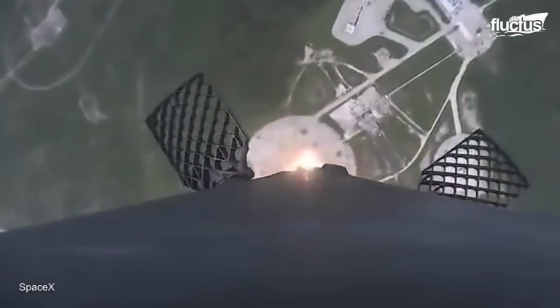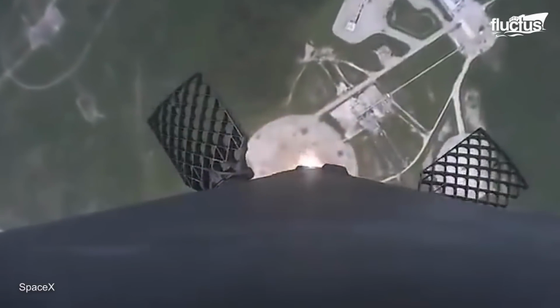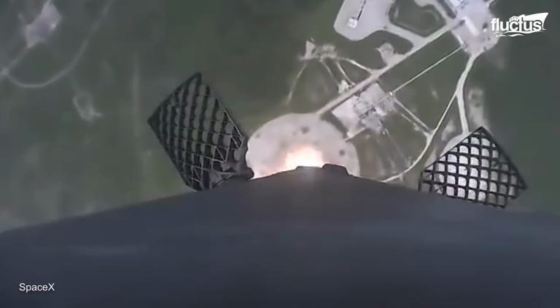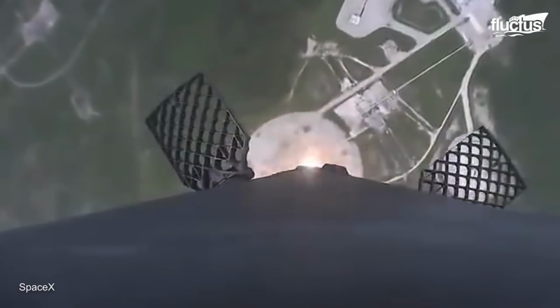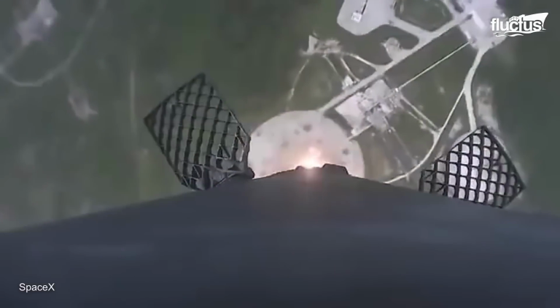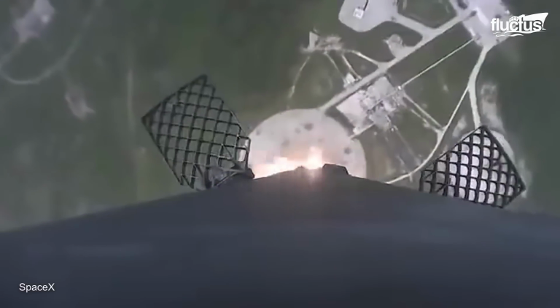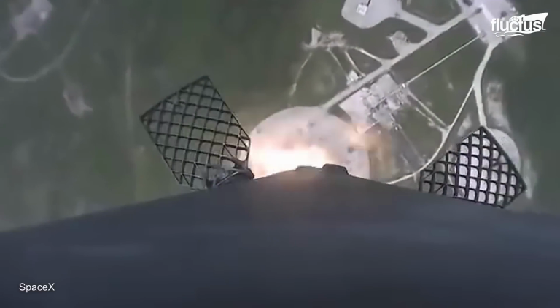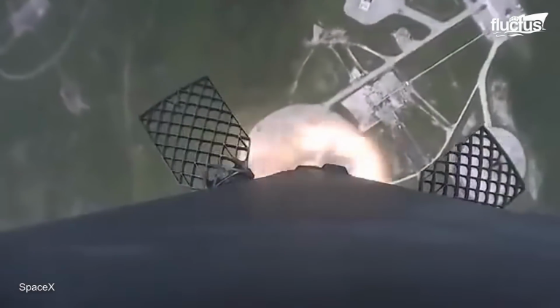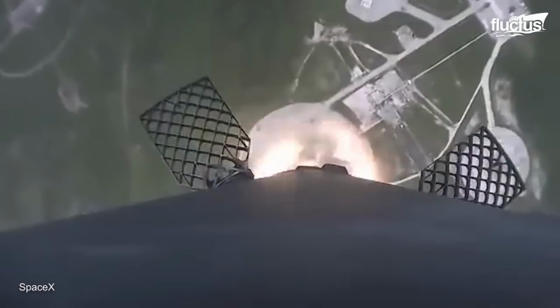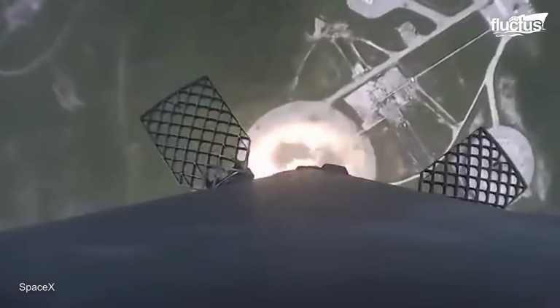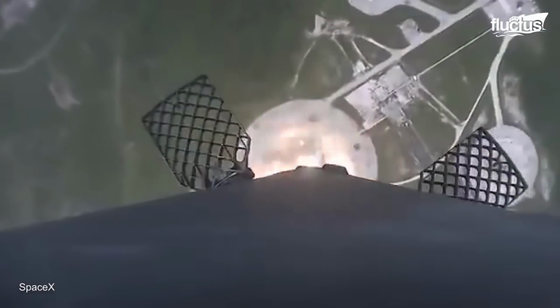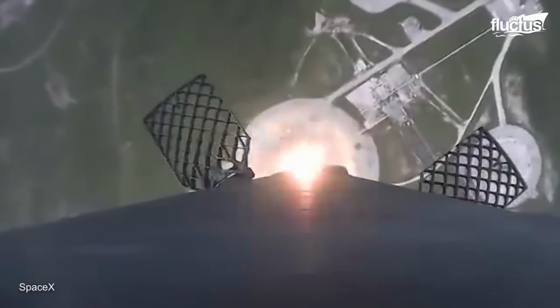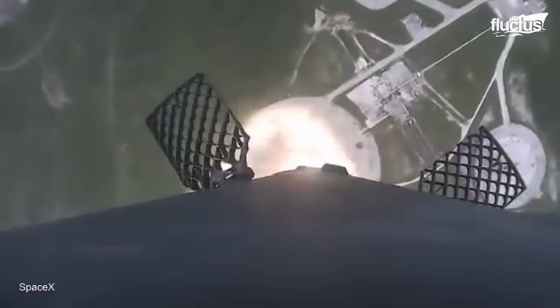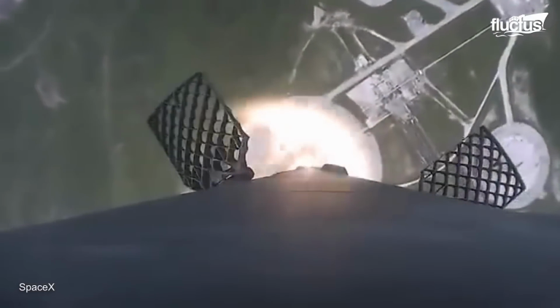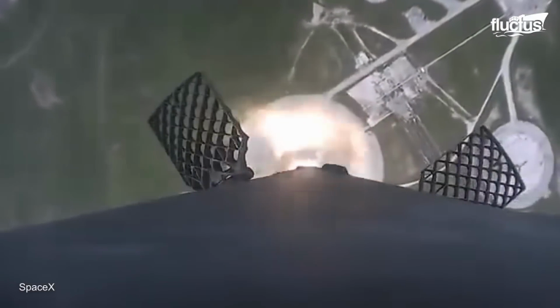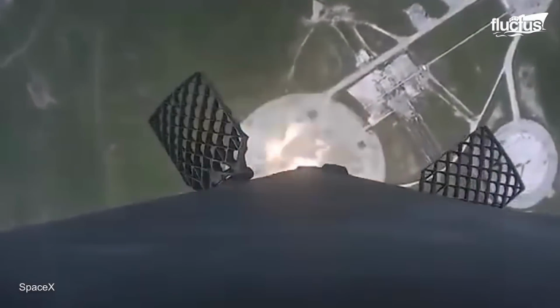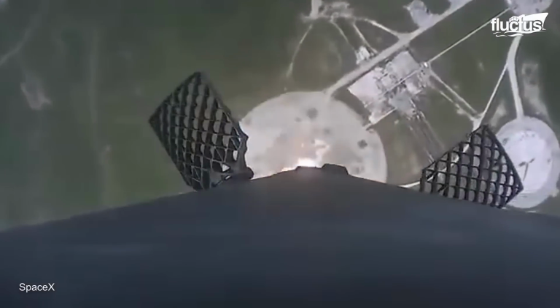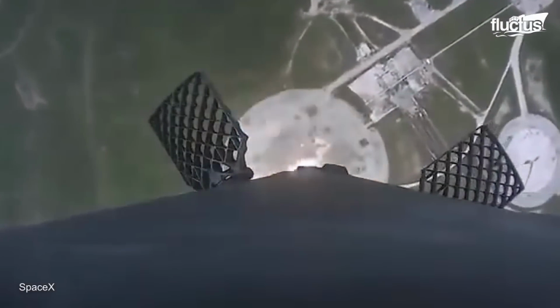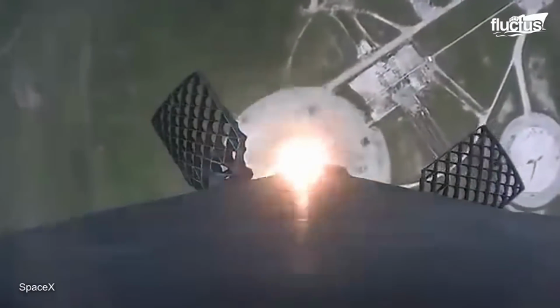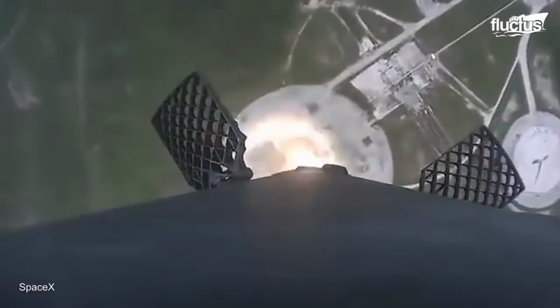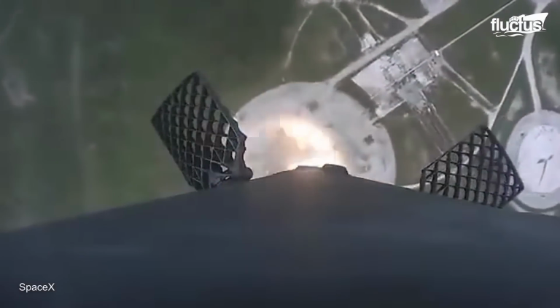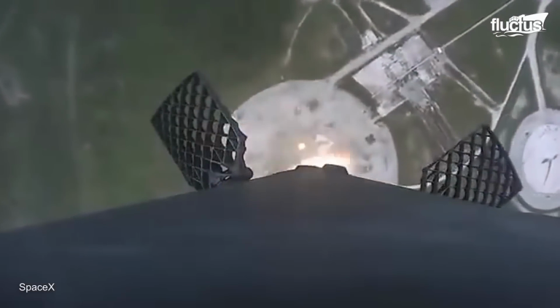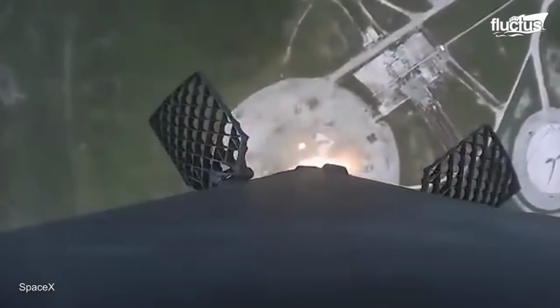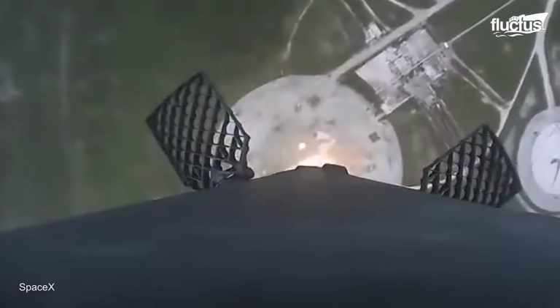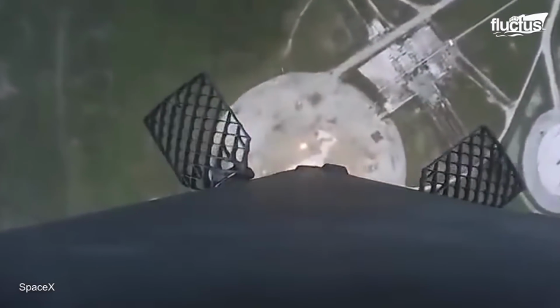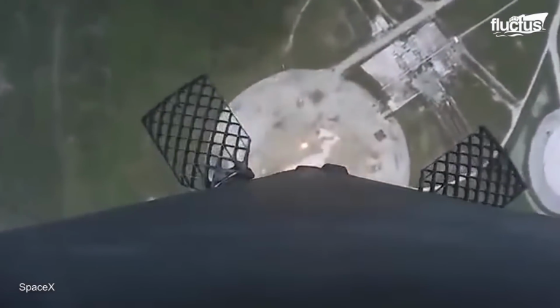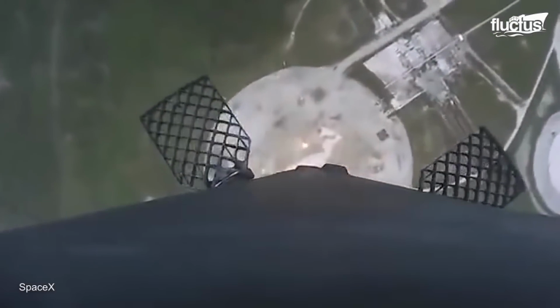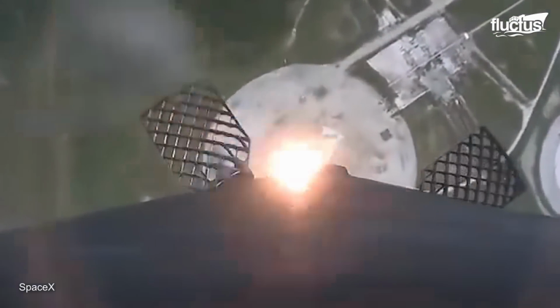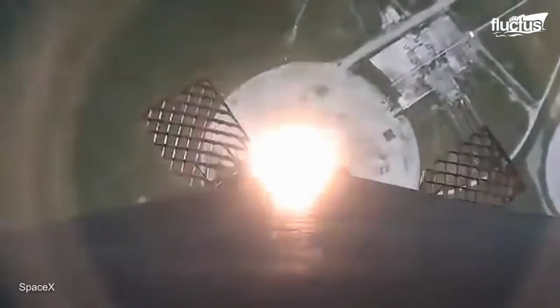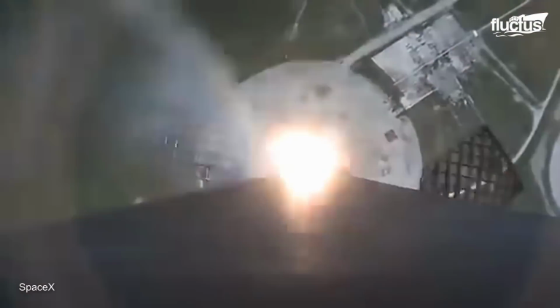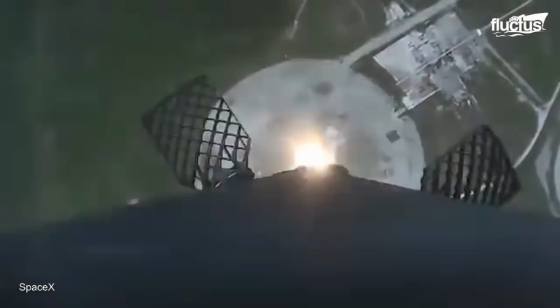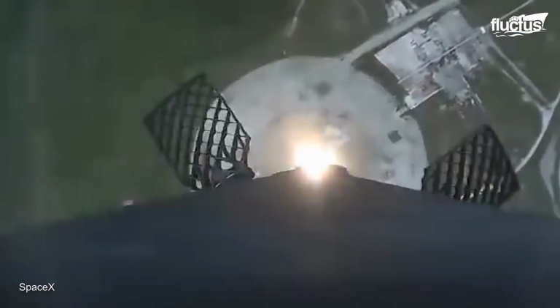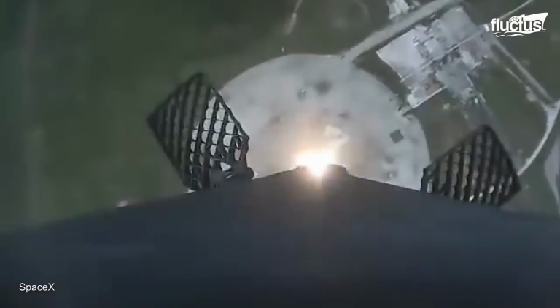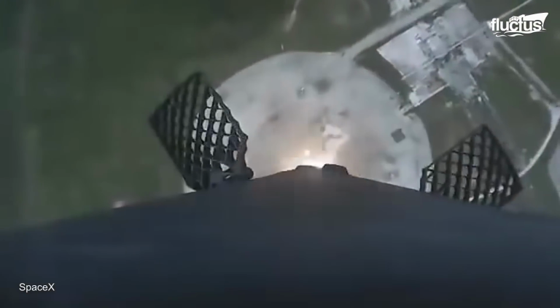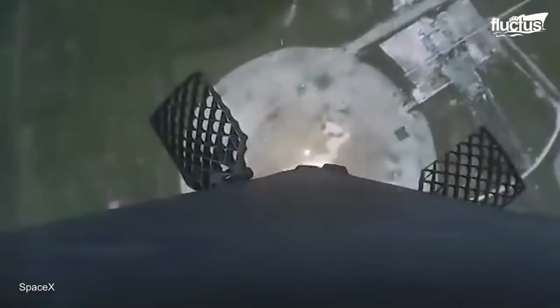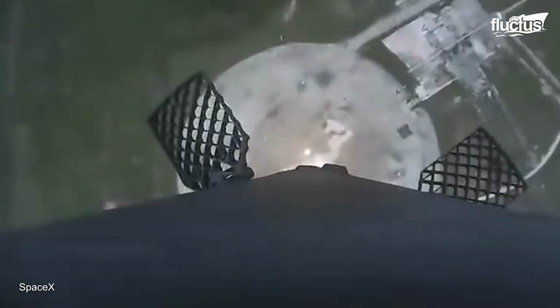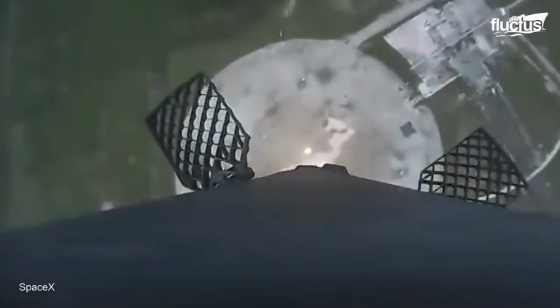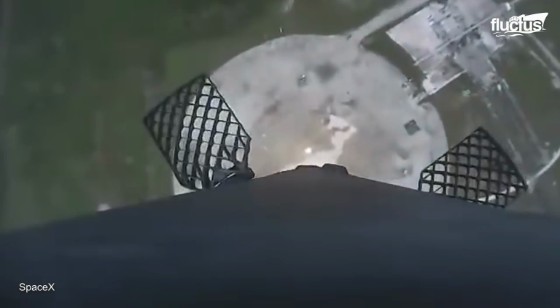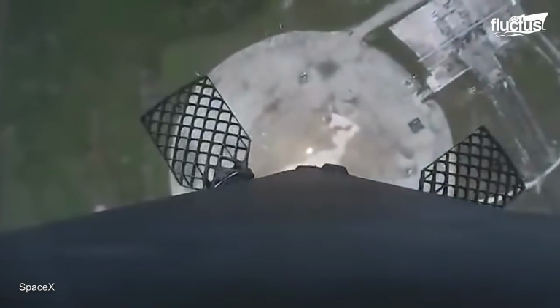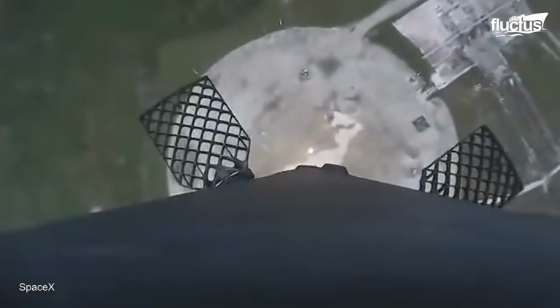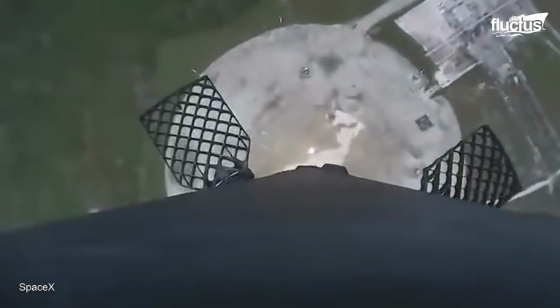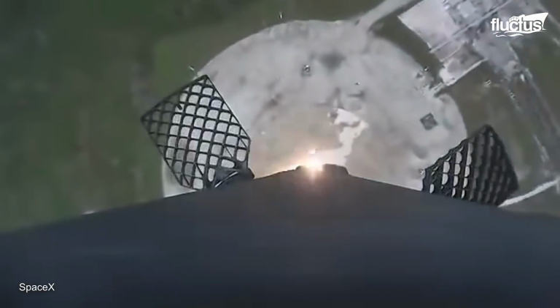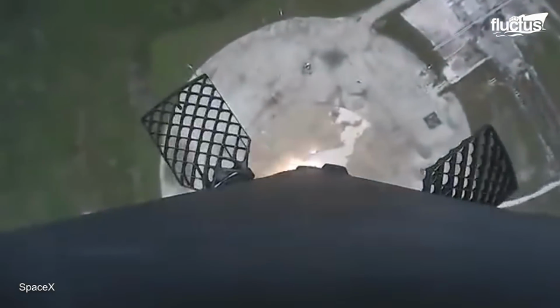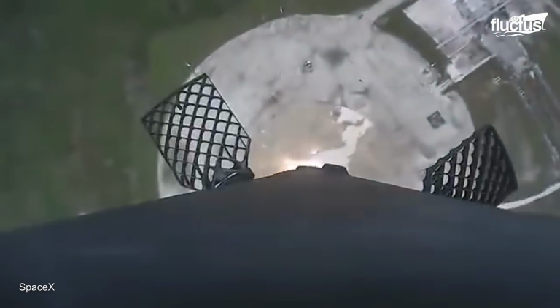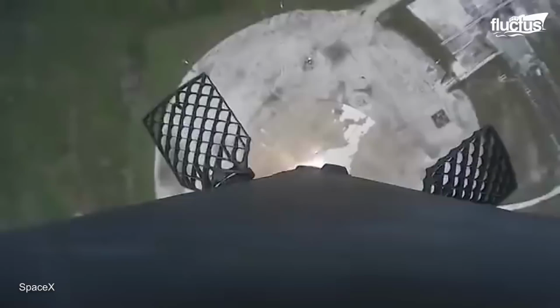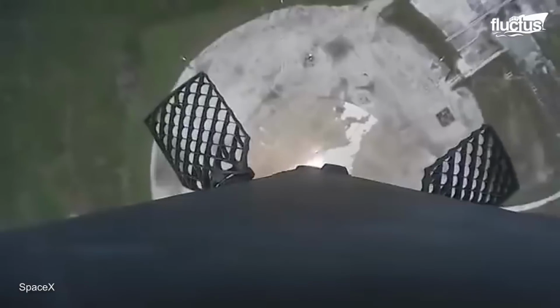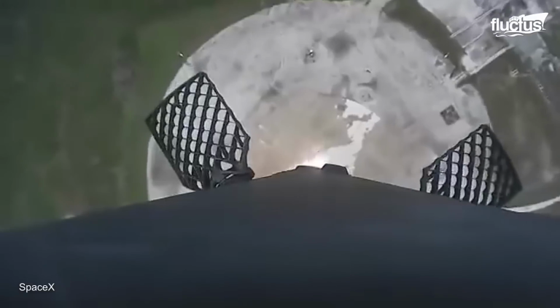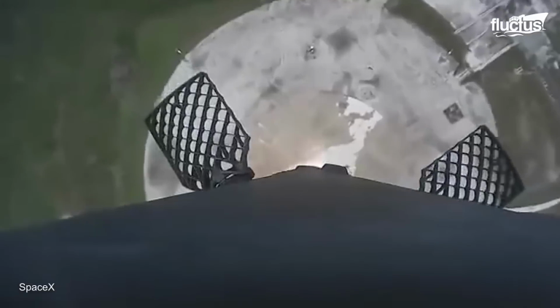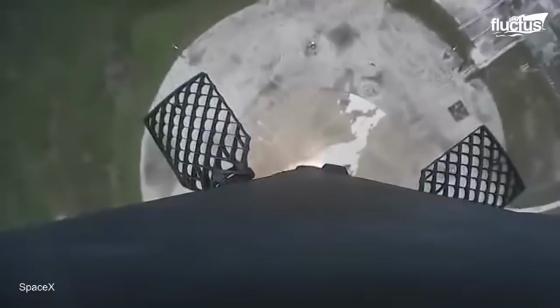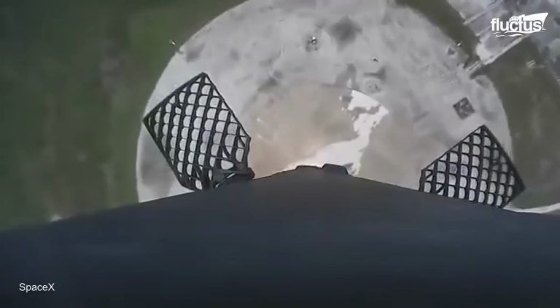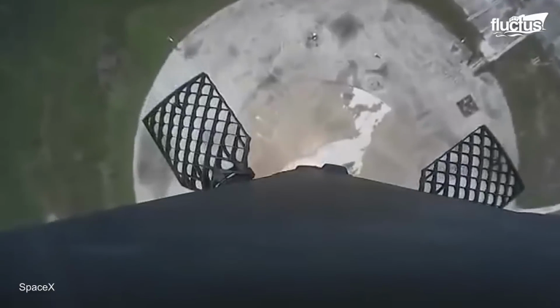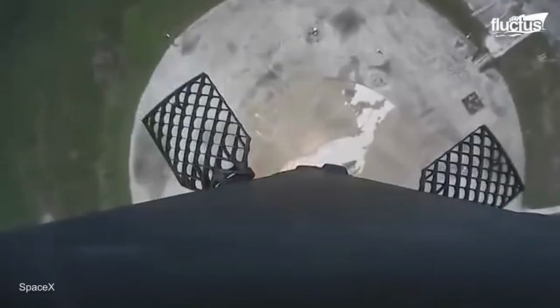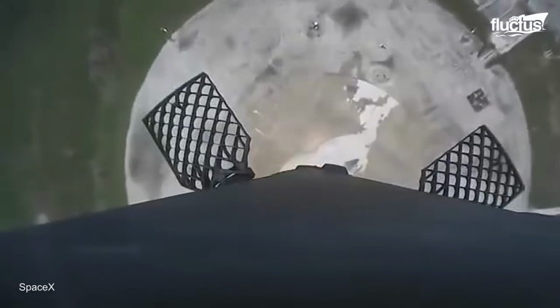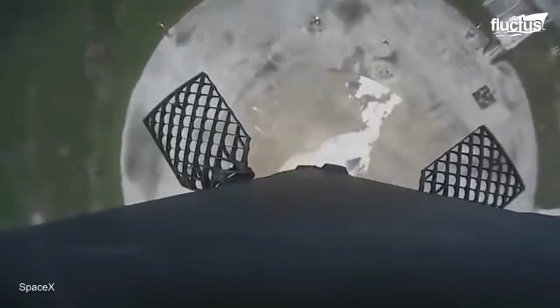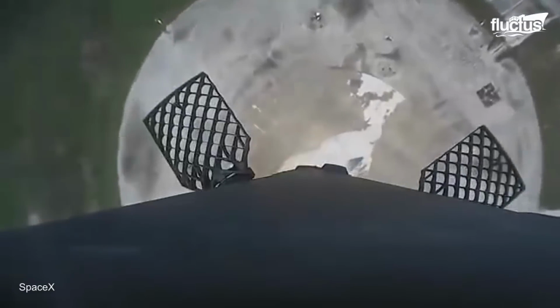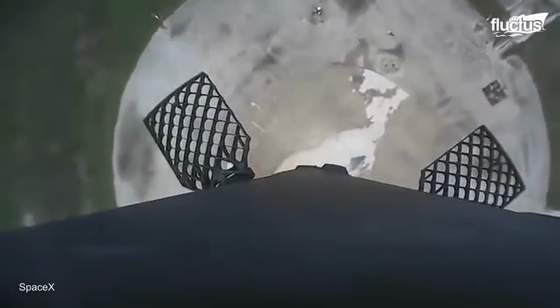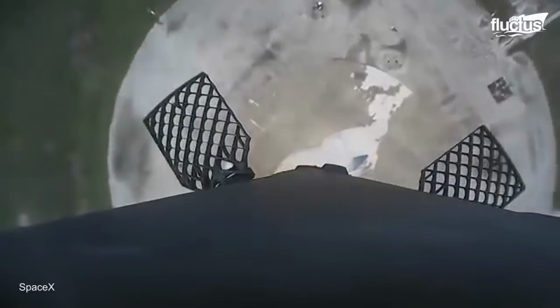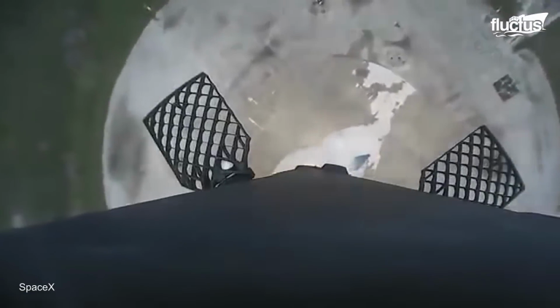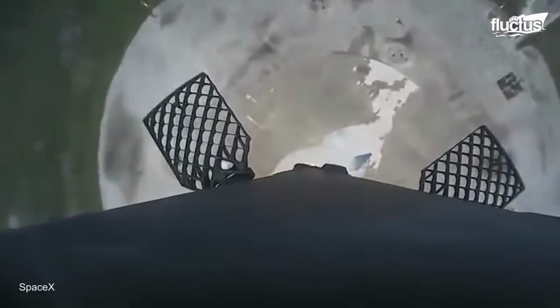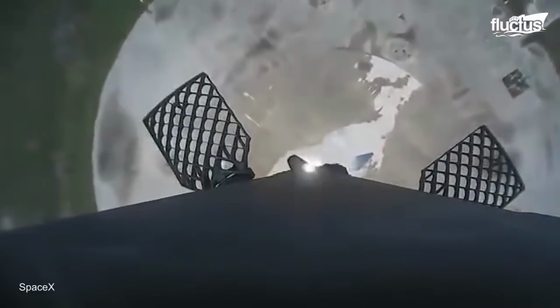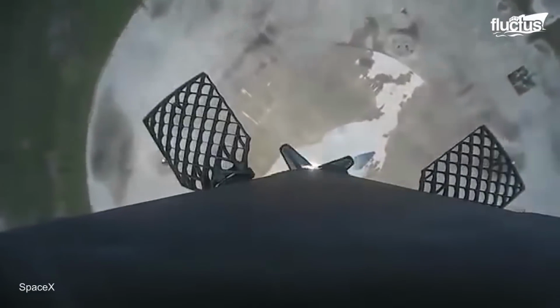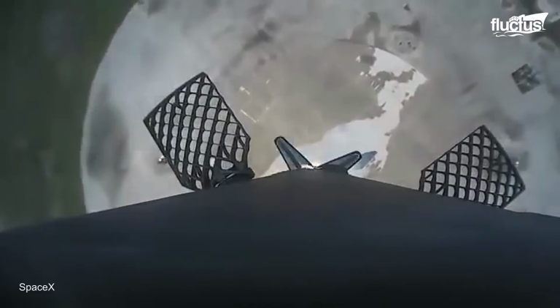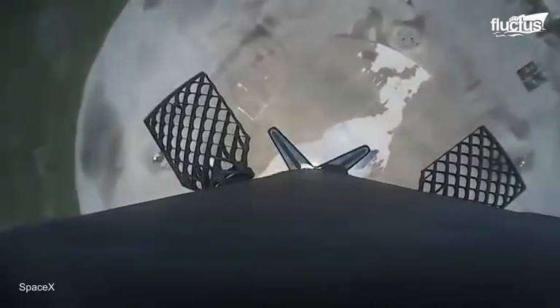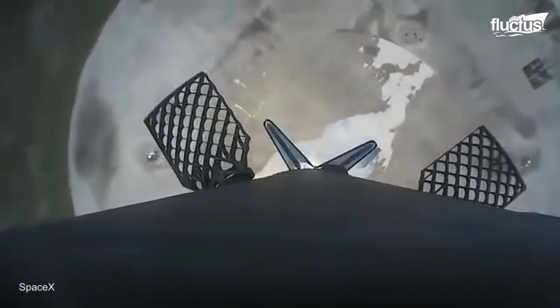Three Falcon 9 first-stage rockets are attached to the Falcon Heavy, giving us a perspective as to the sizes of these rockets.